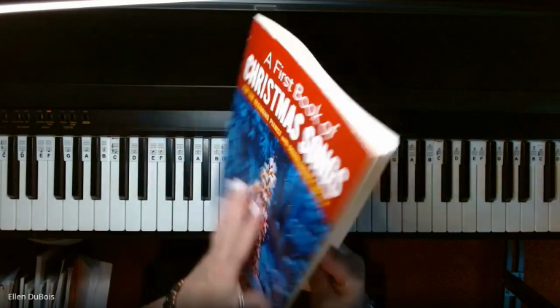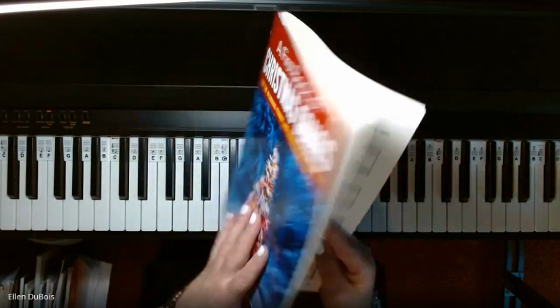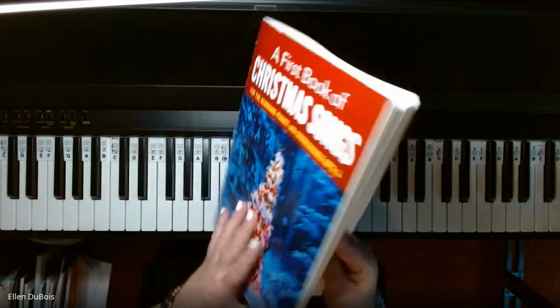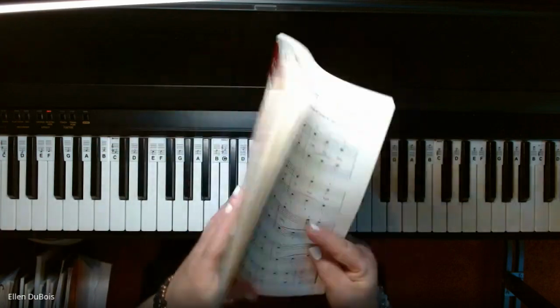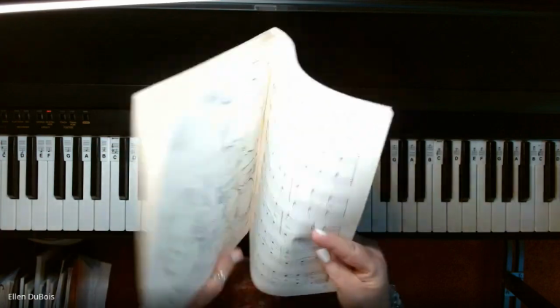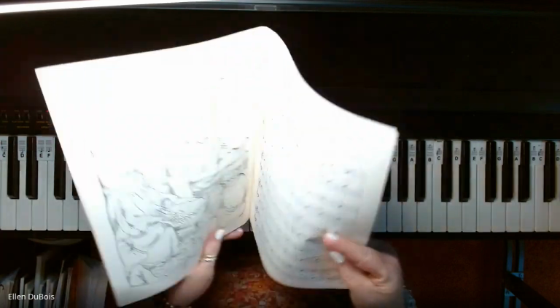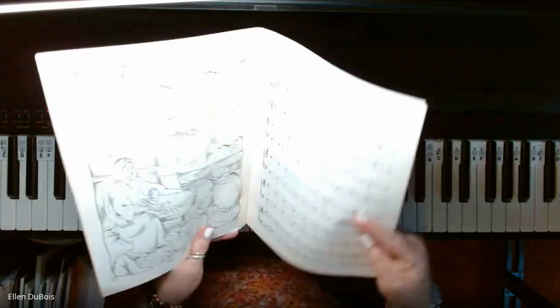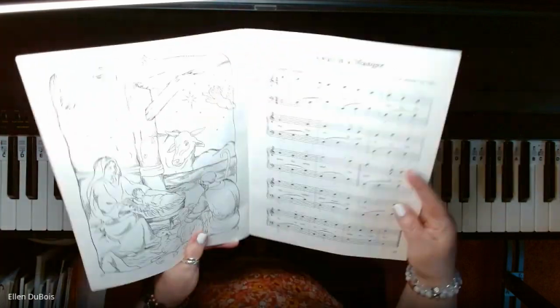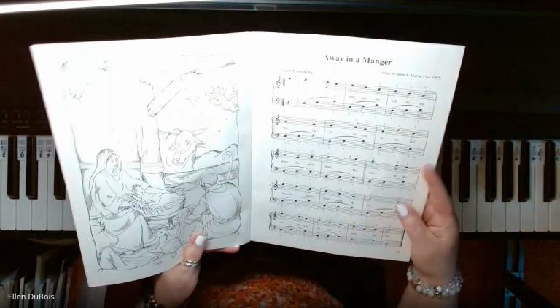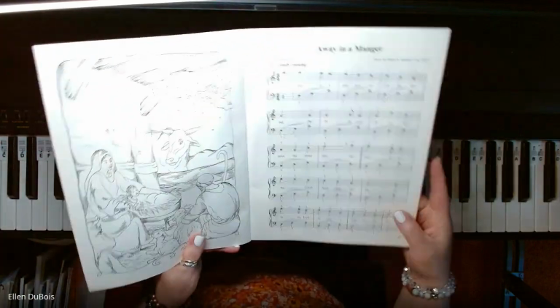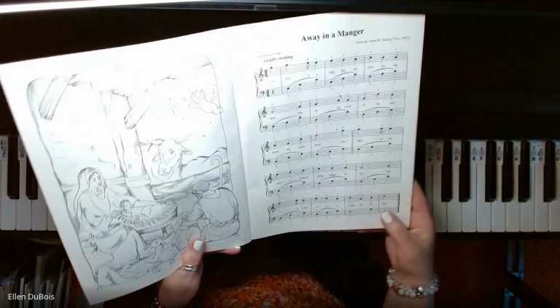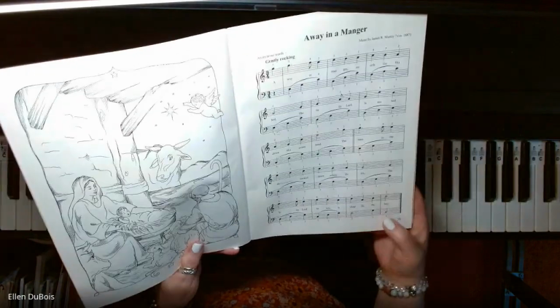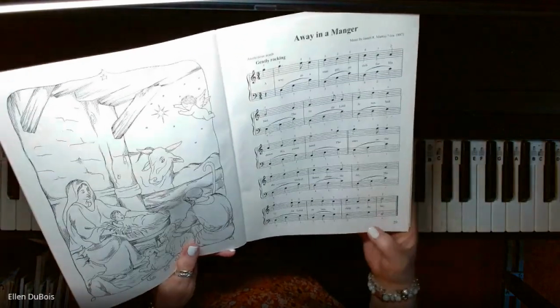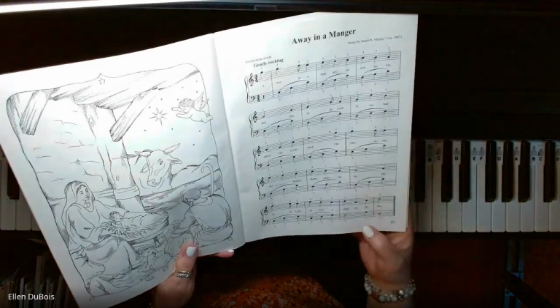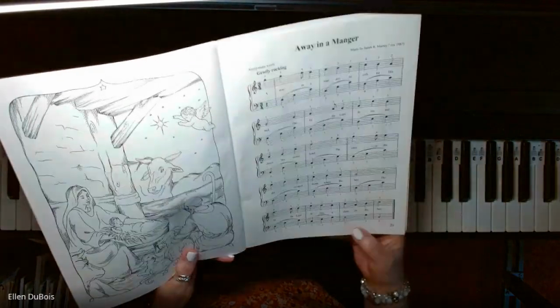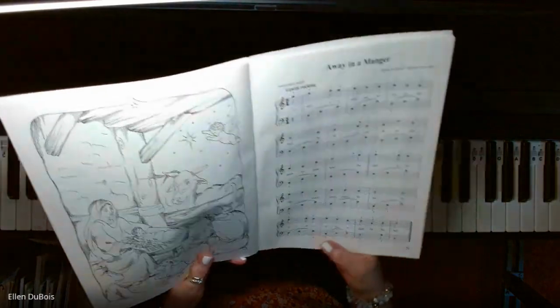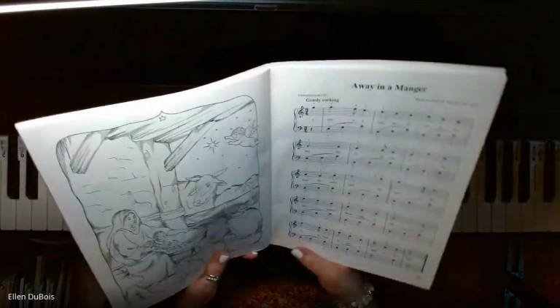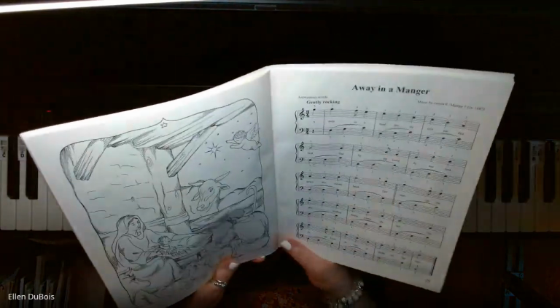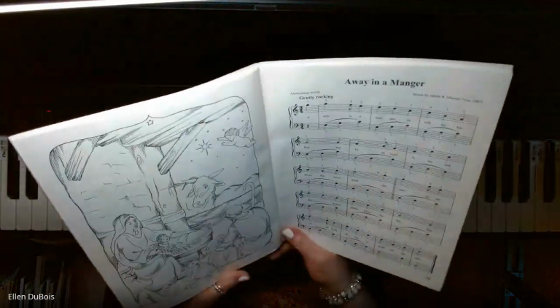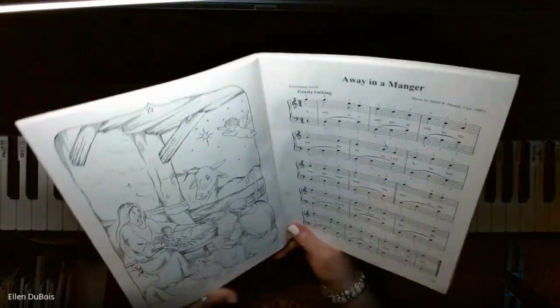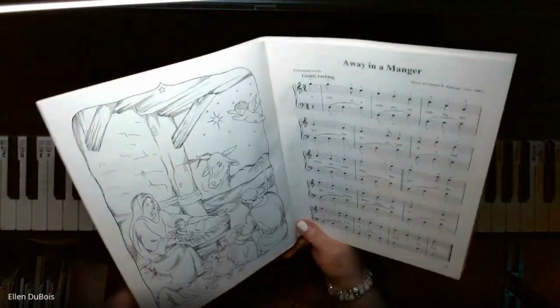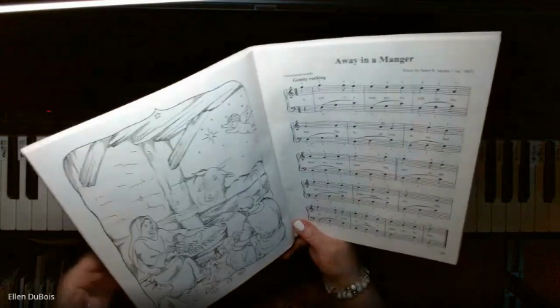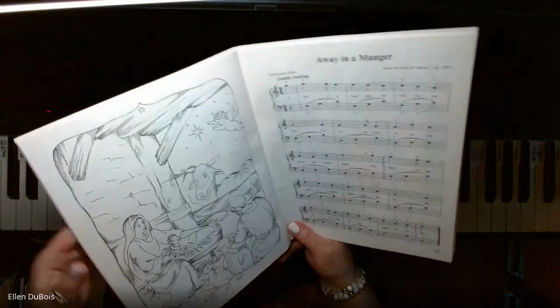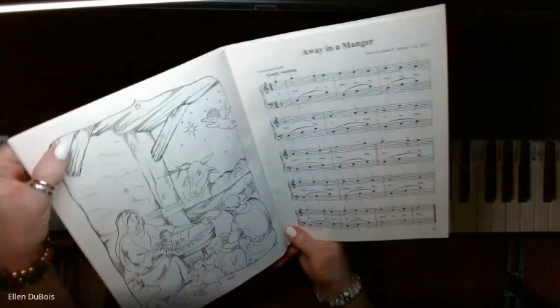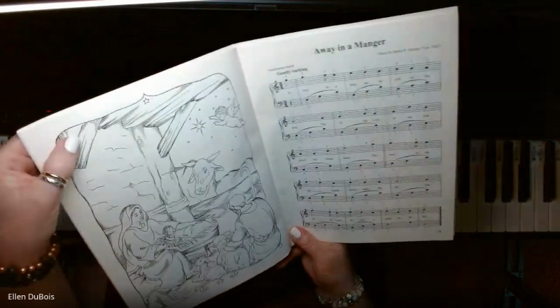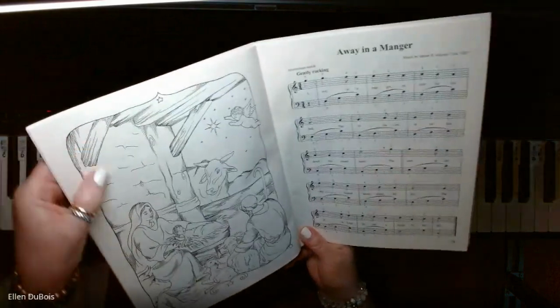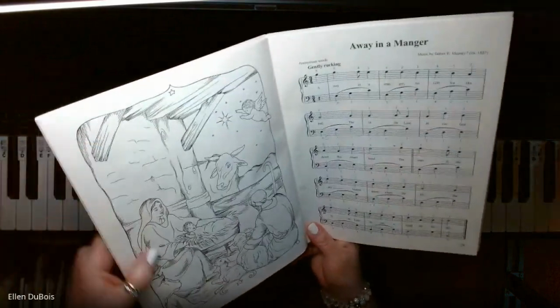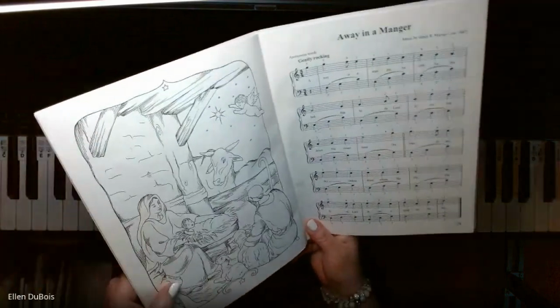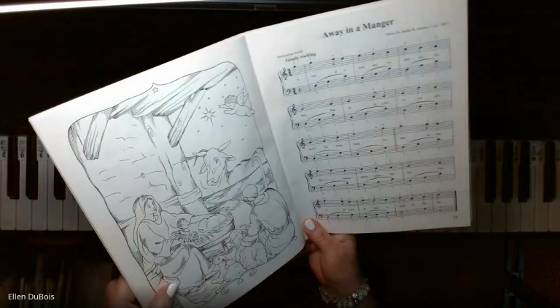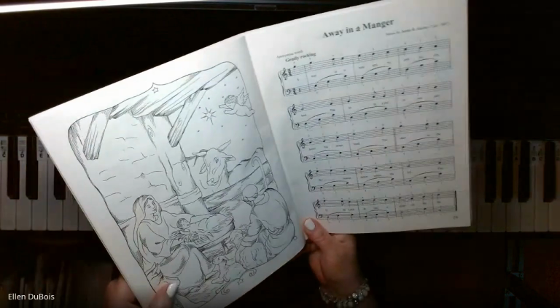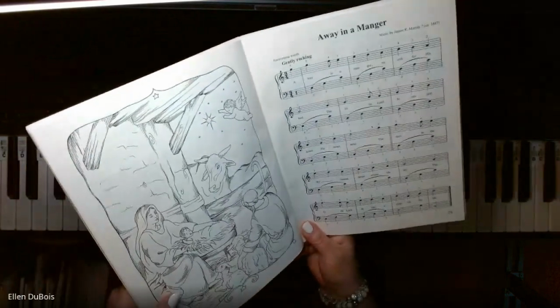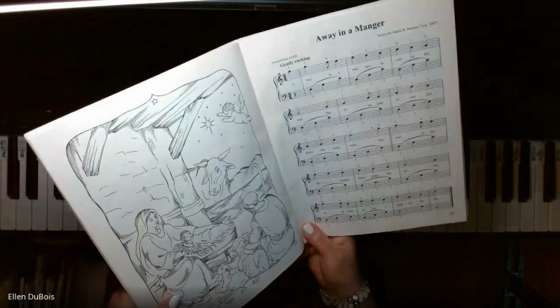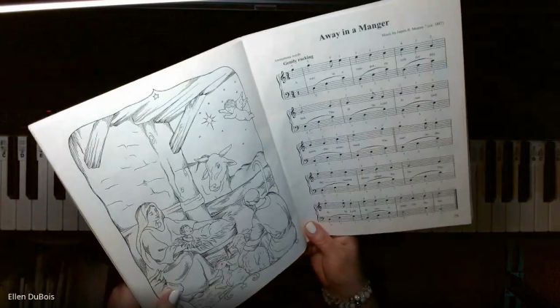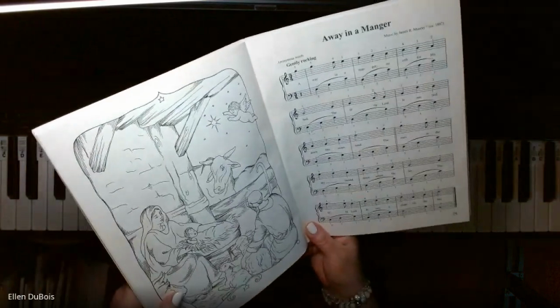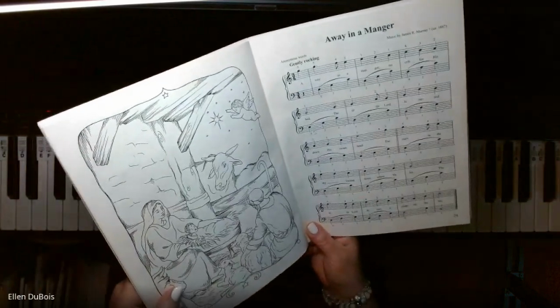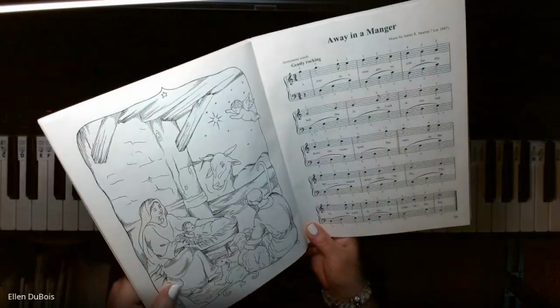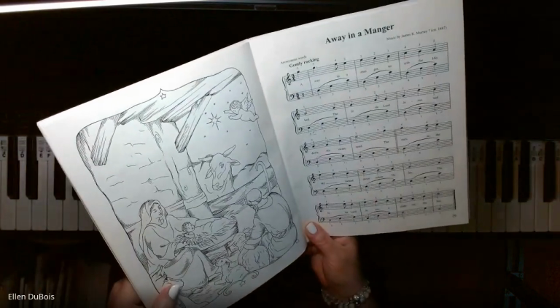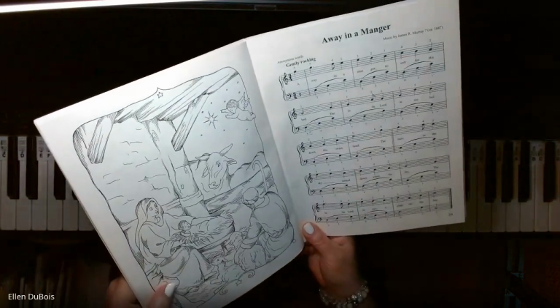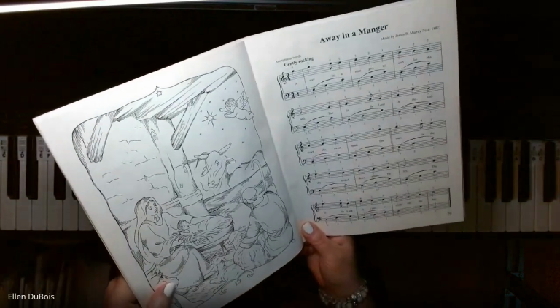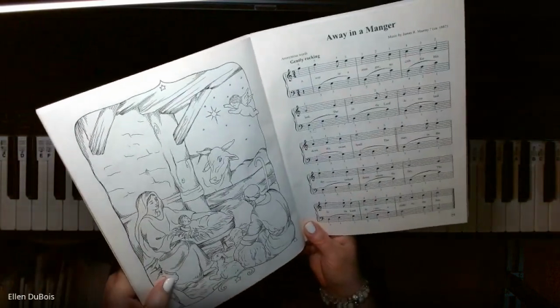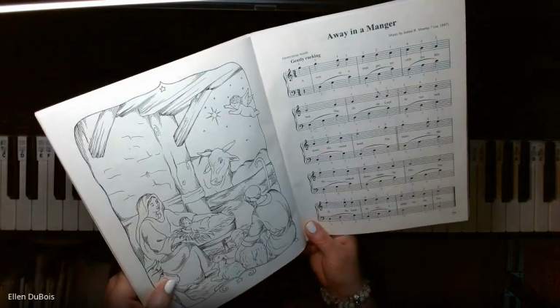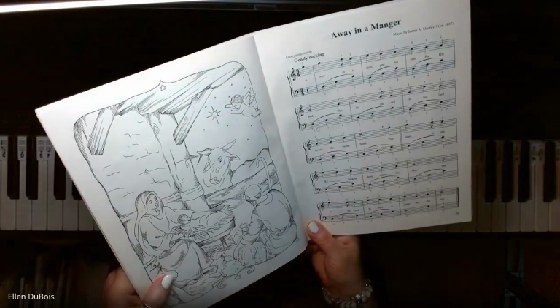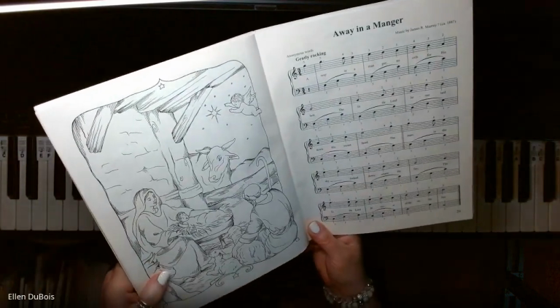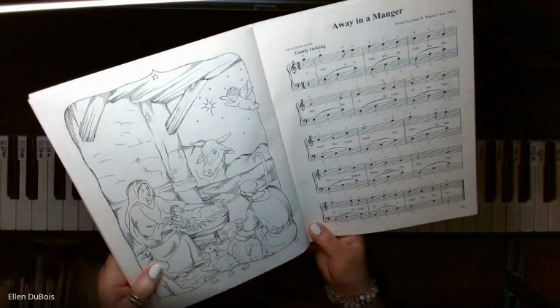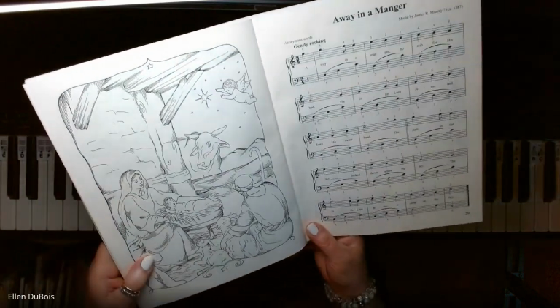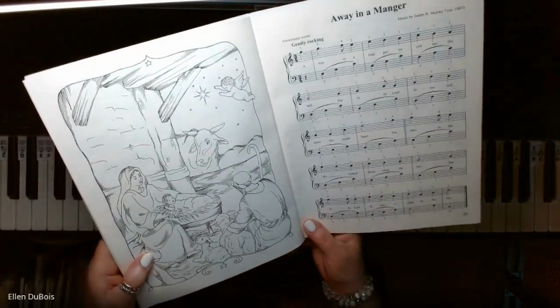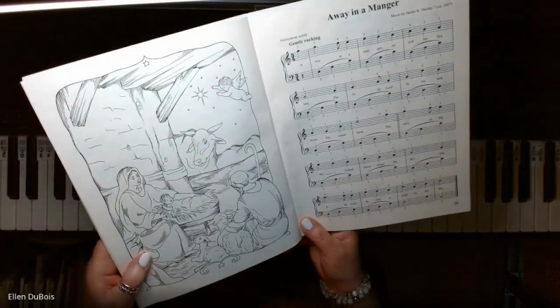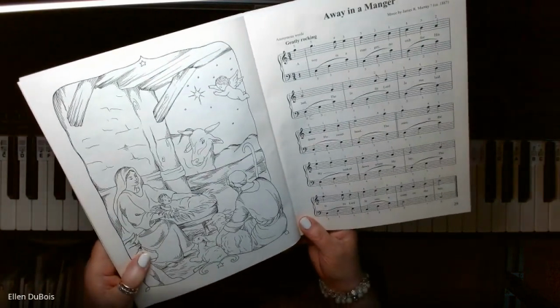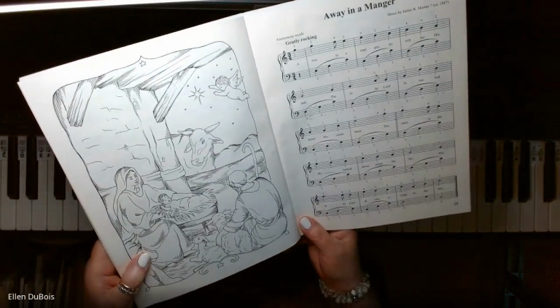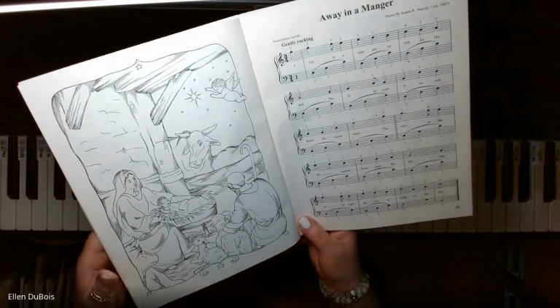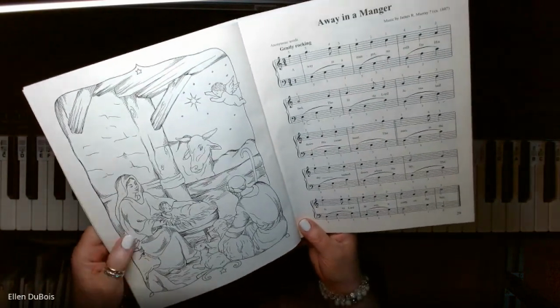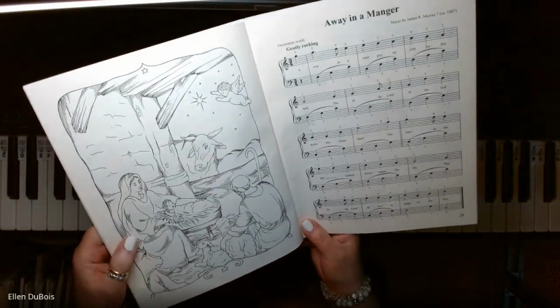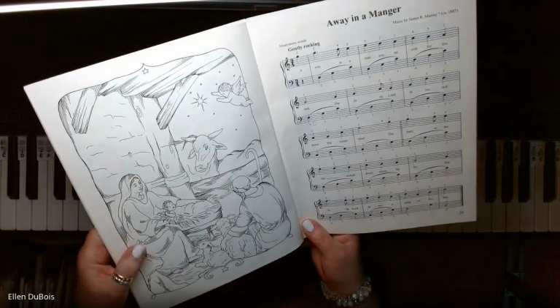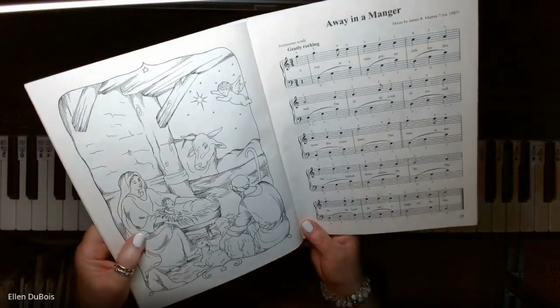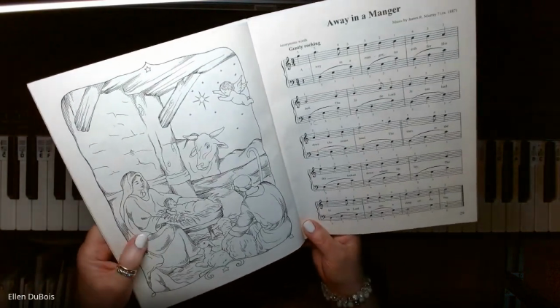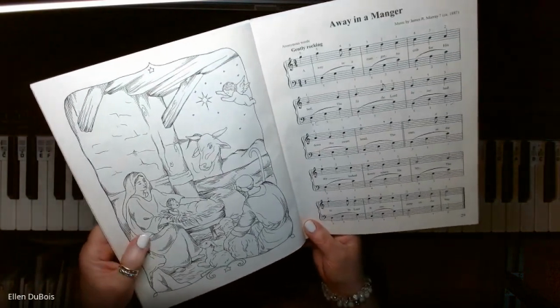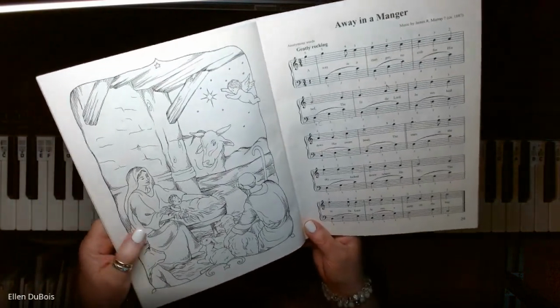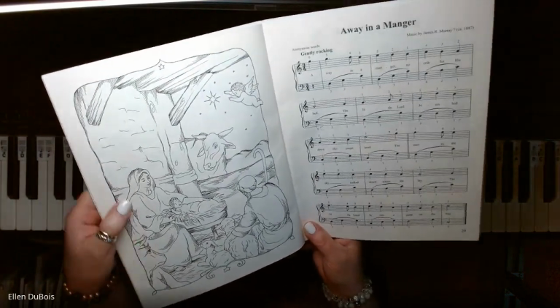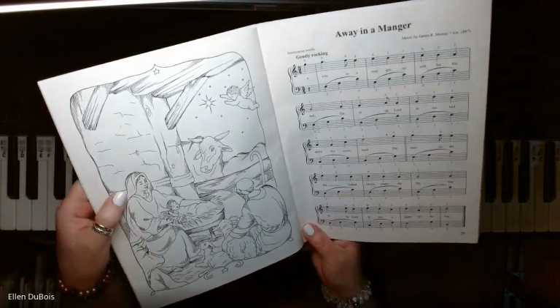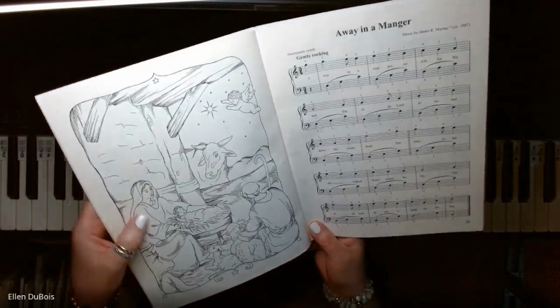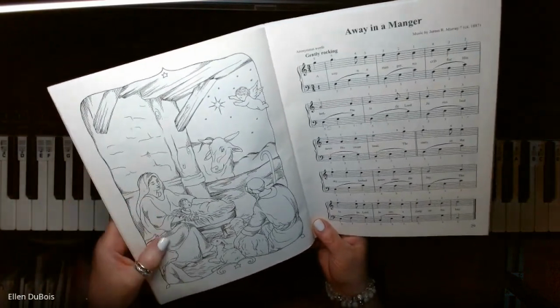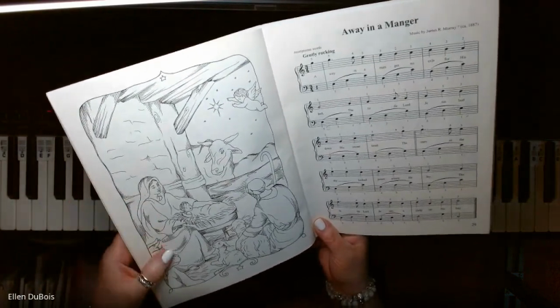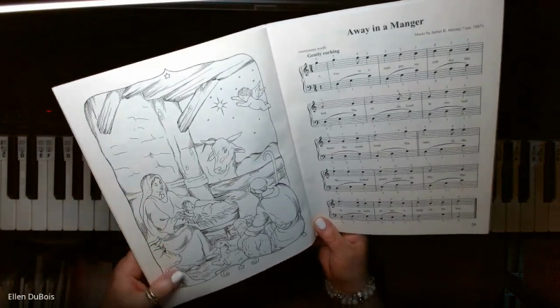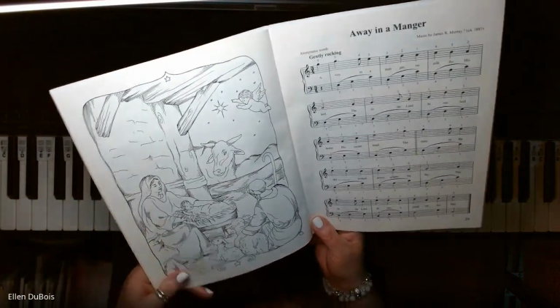And this one has a beautiful coloring page for those kids and adults who like to color.